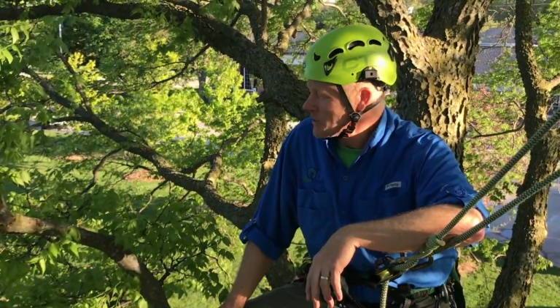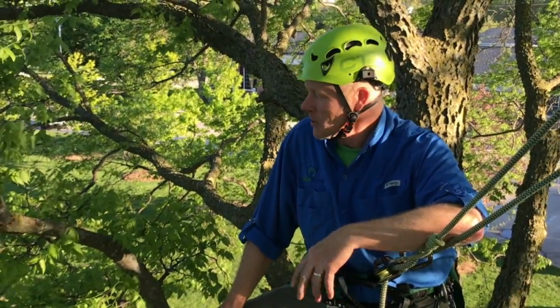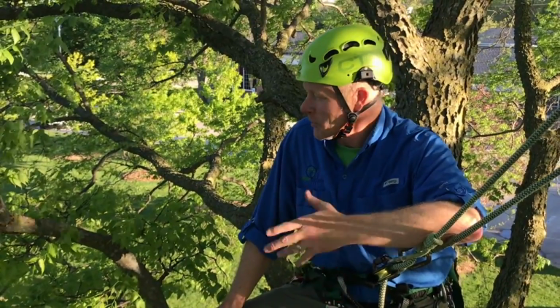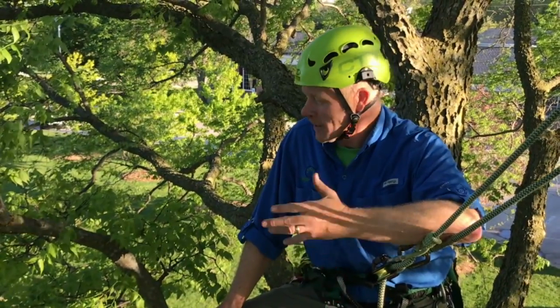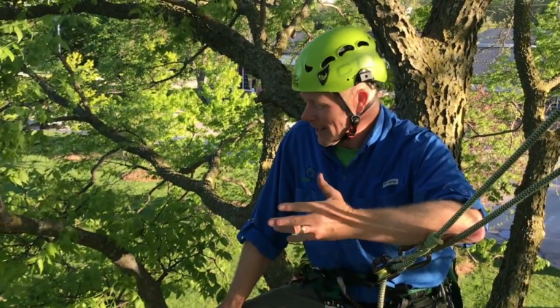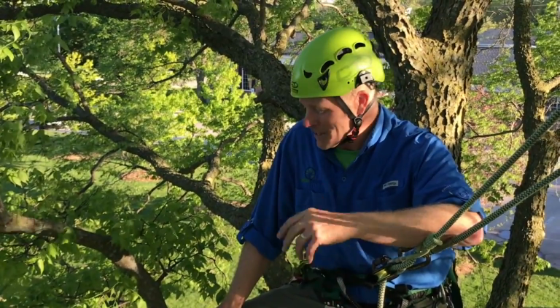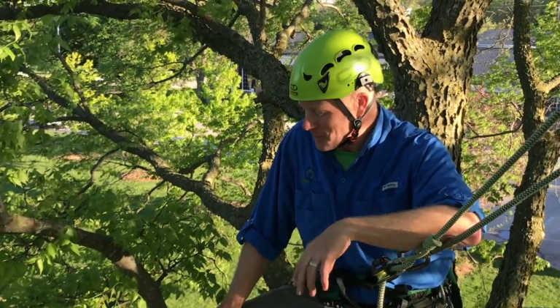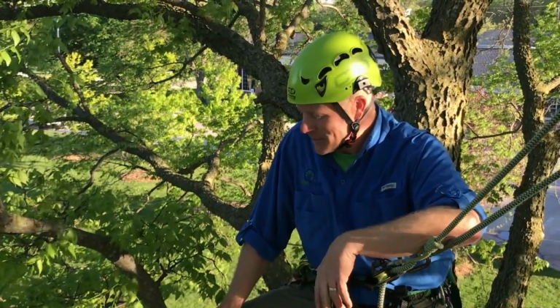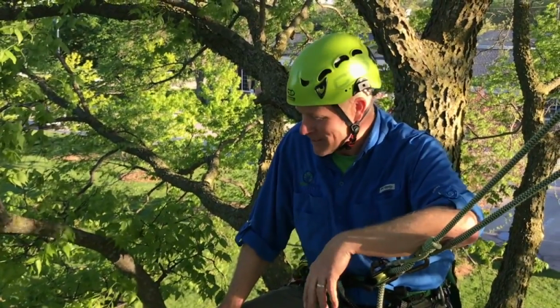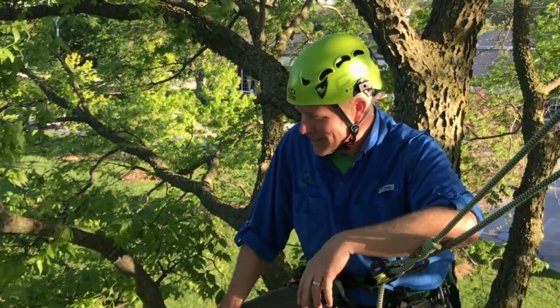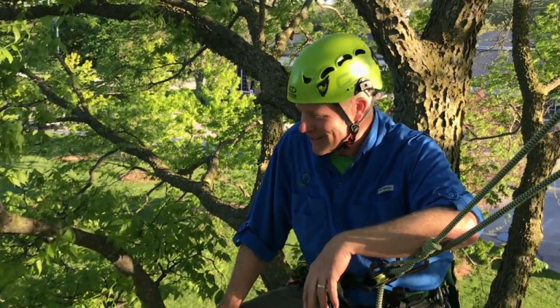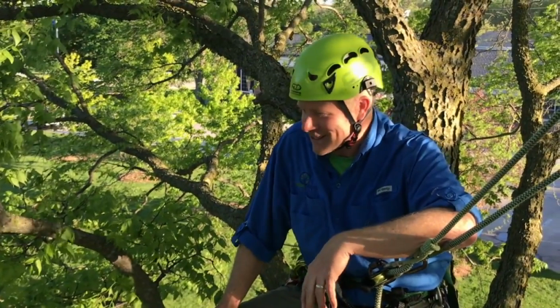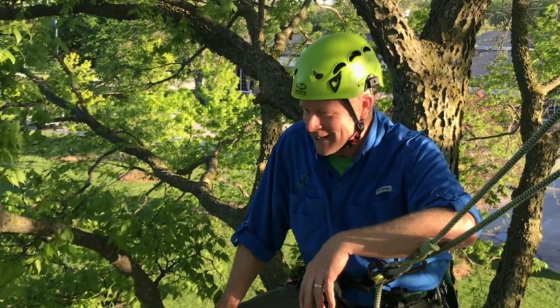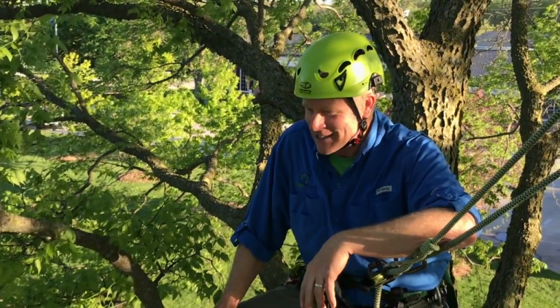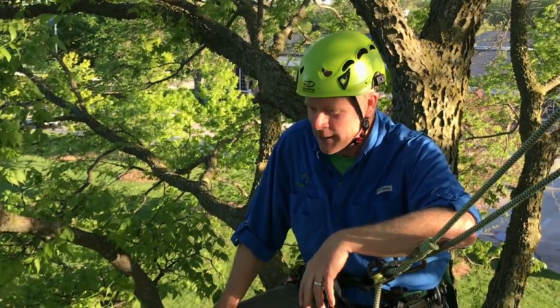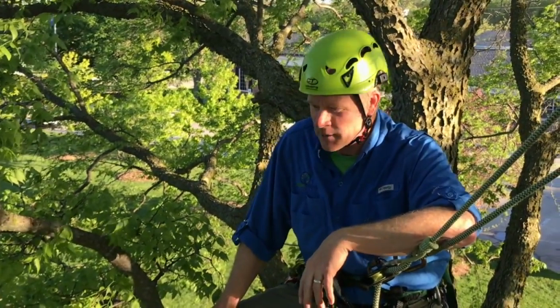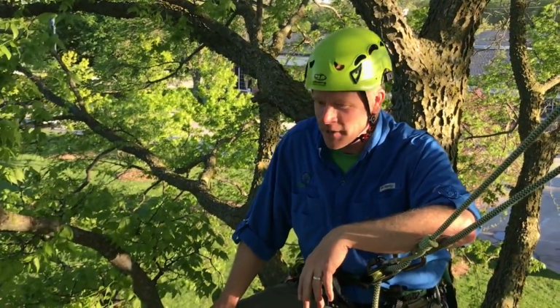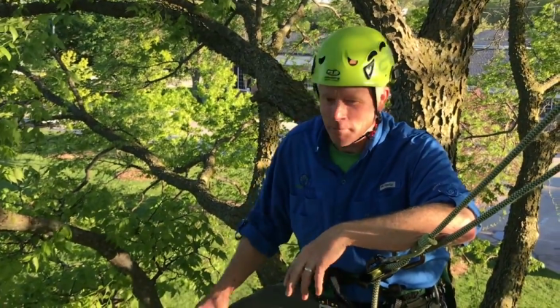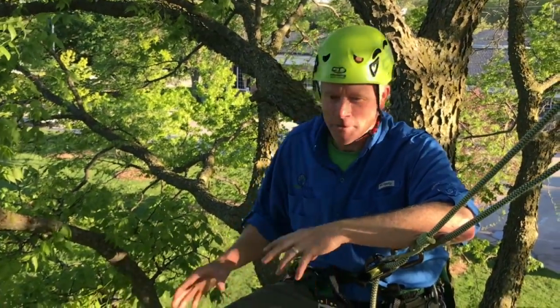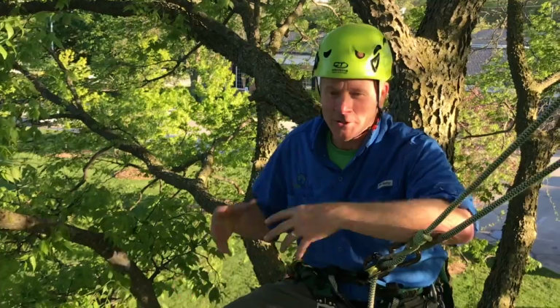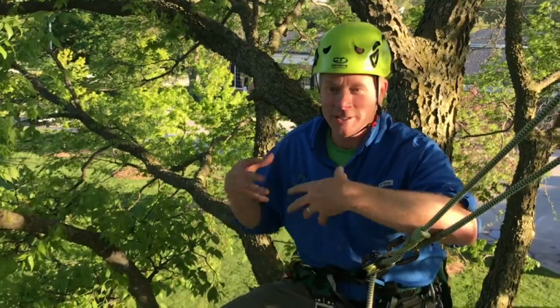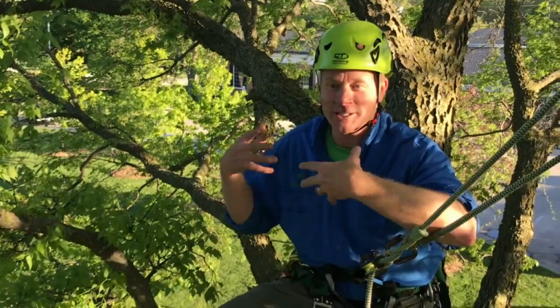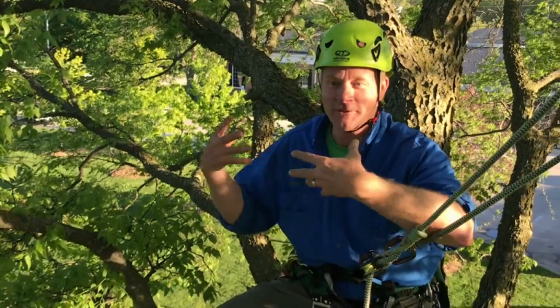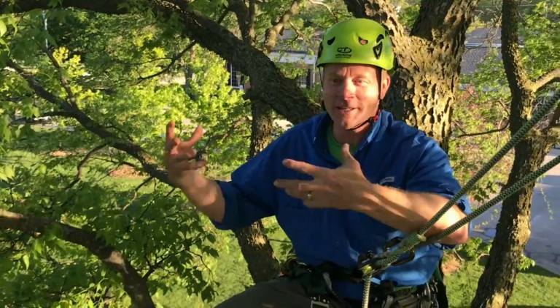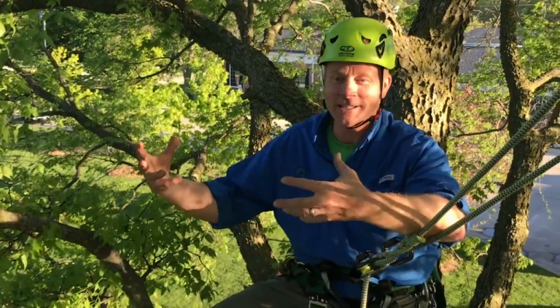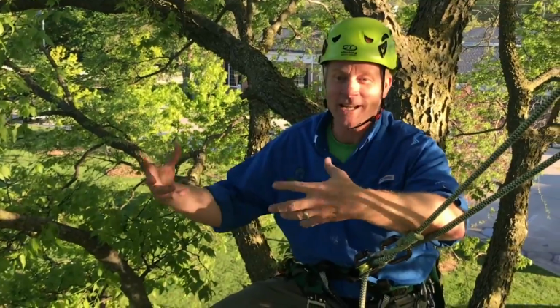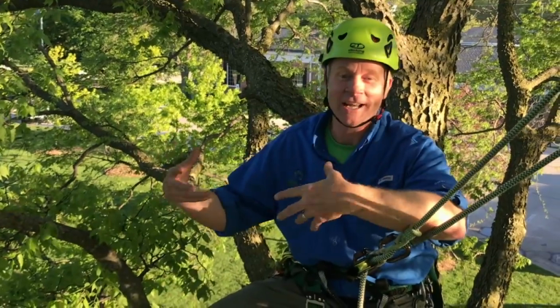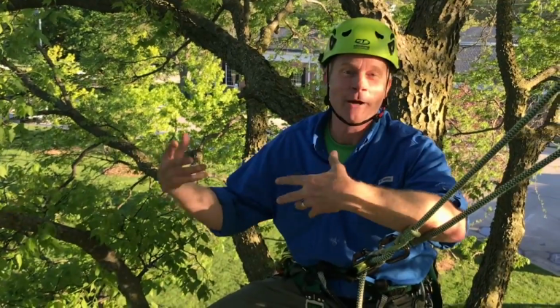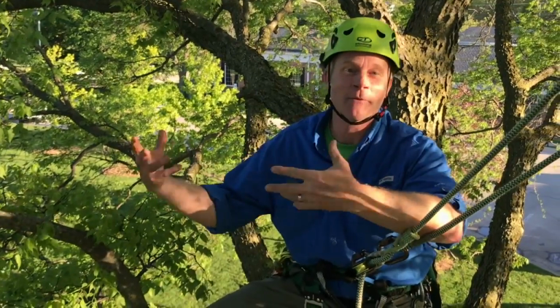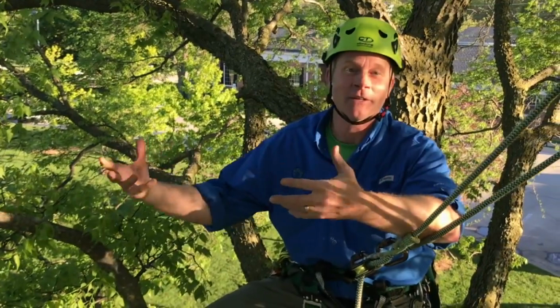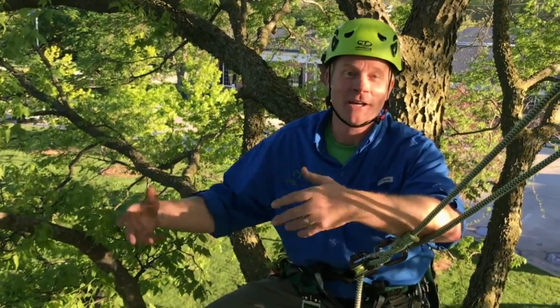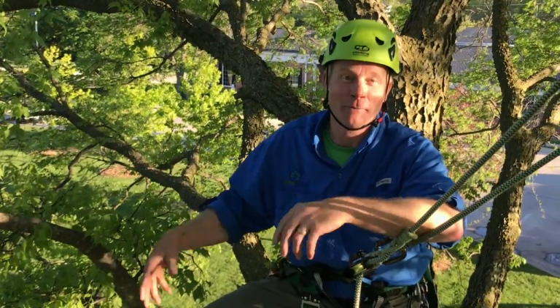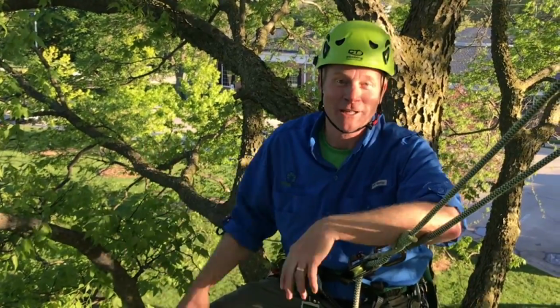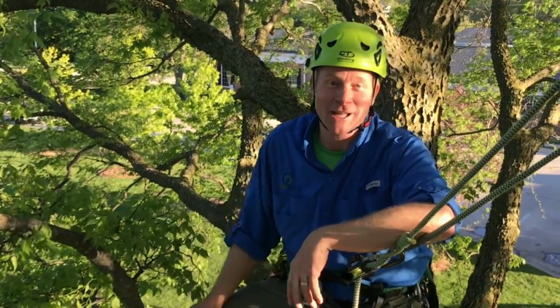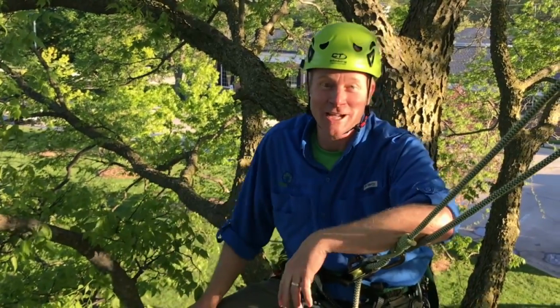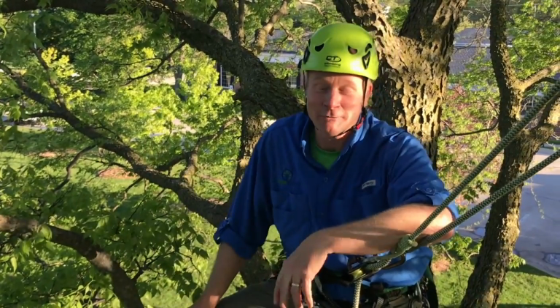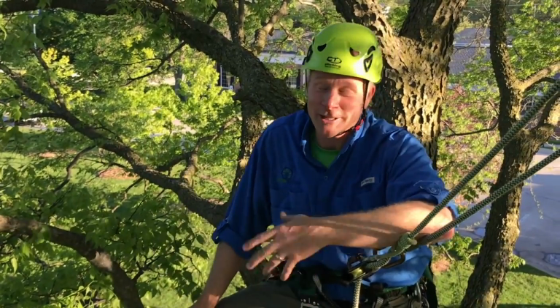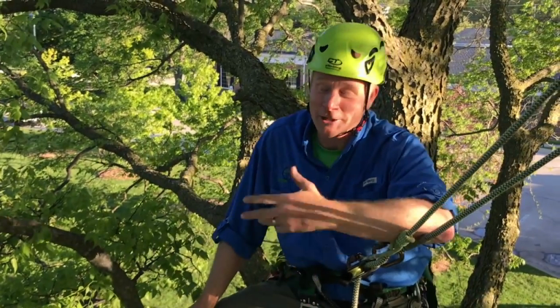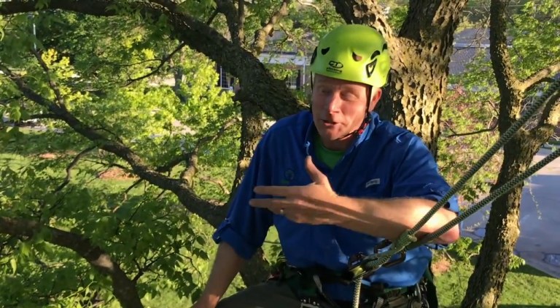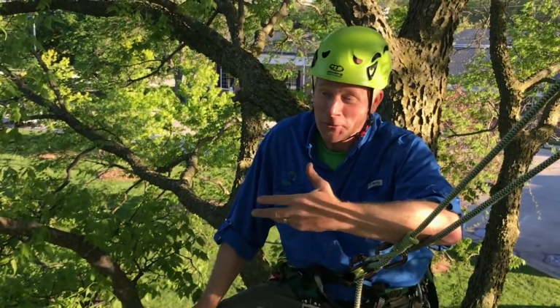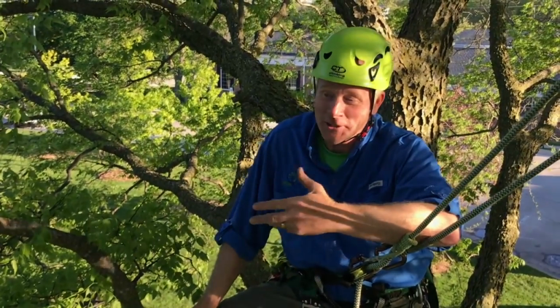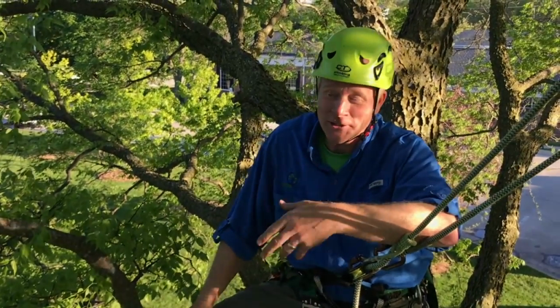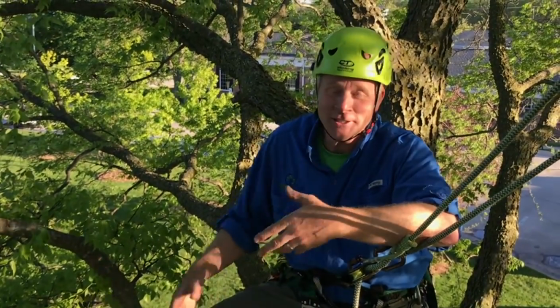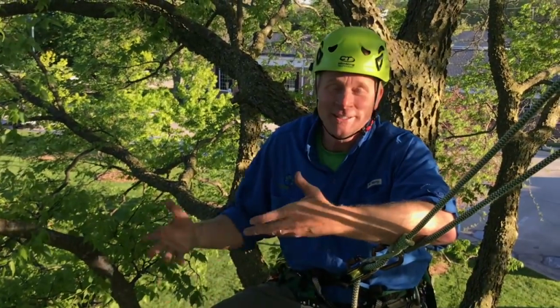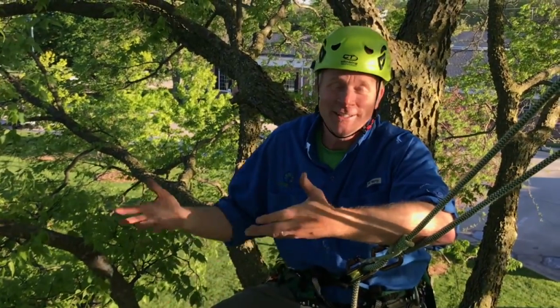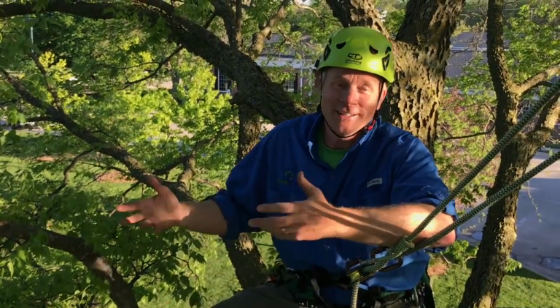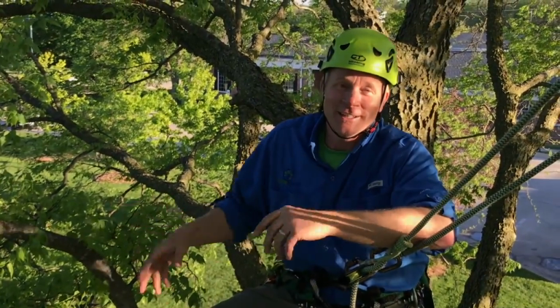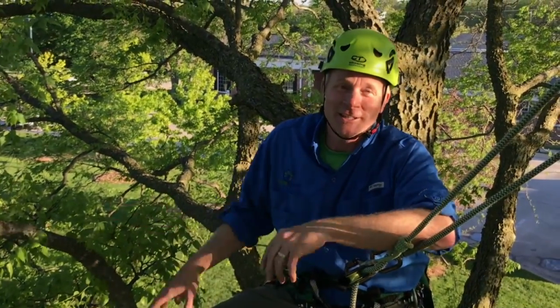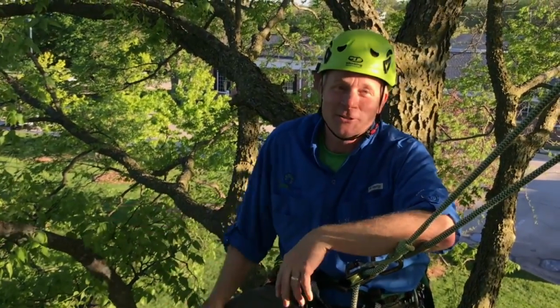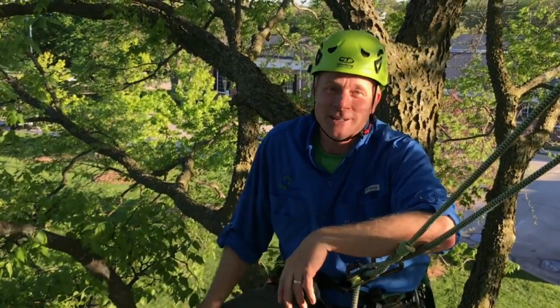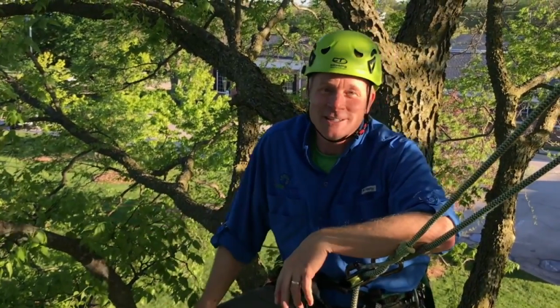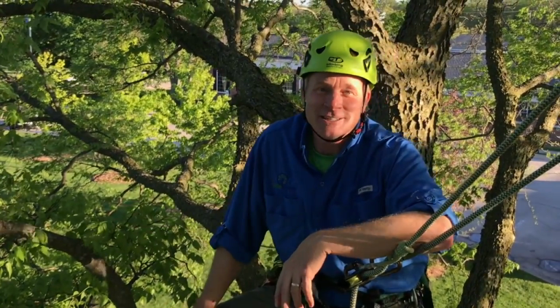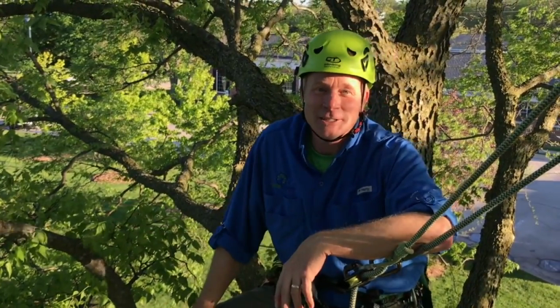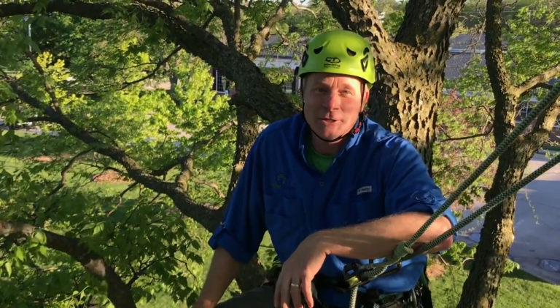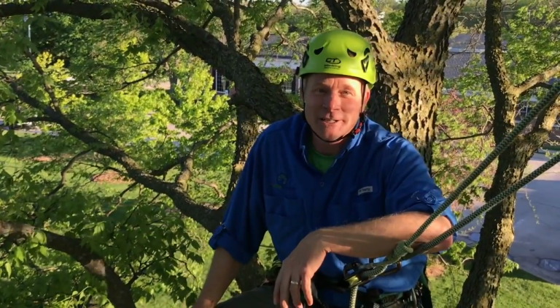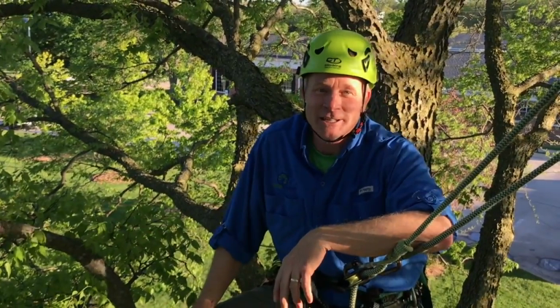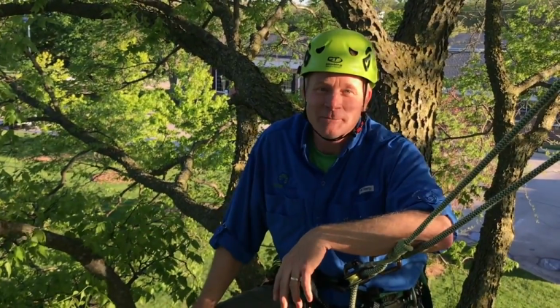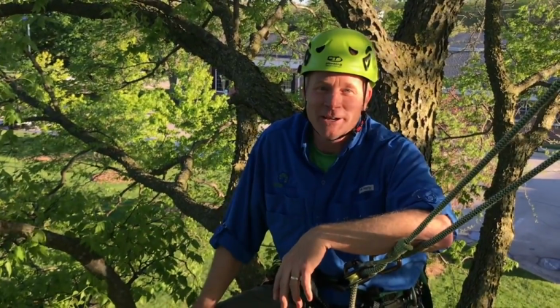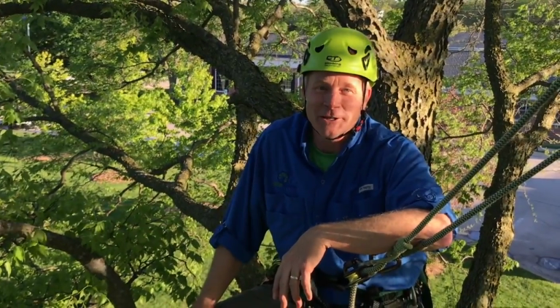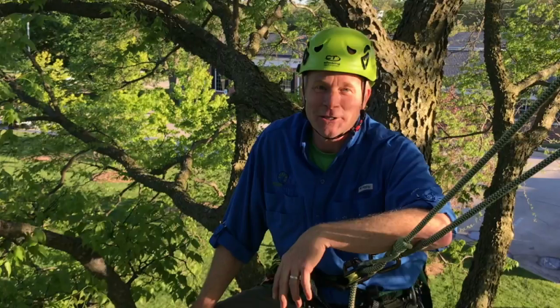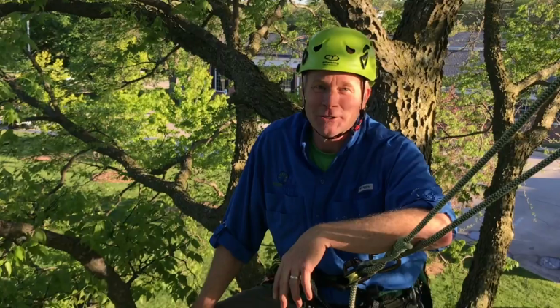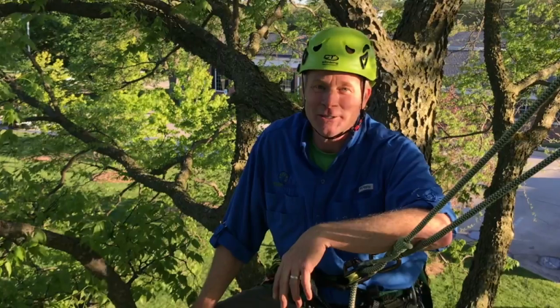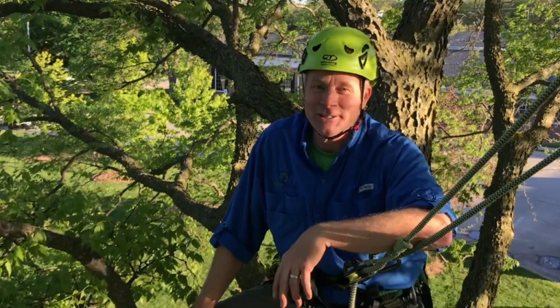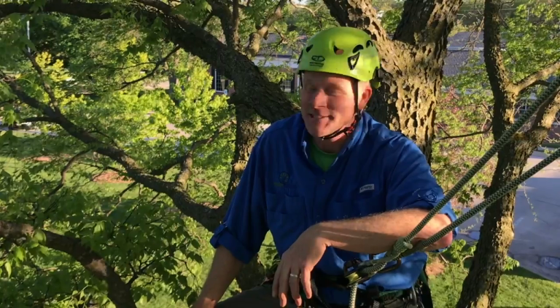Spring is an exciting time to be up in the tree because everything is kind of coming alive. We had a long winter, and it's great to see the green come back on the trees.